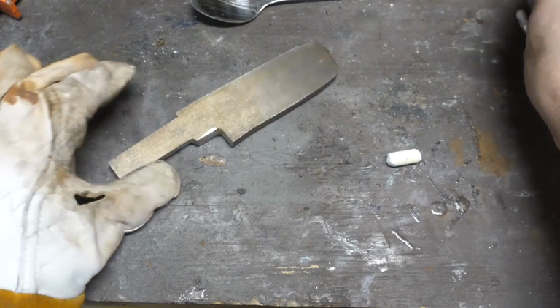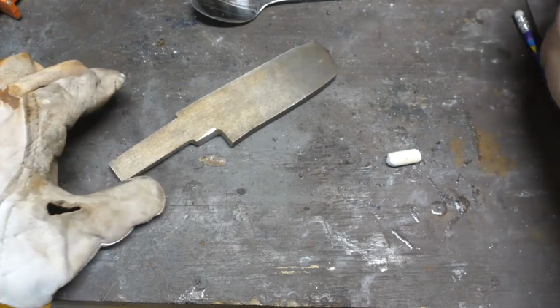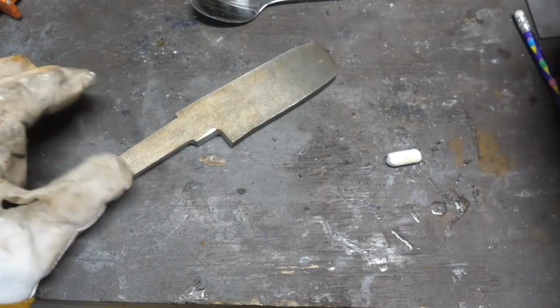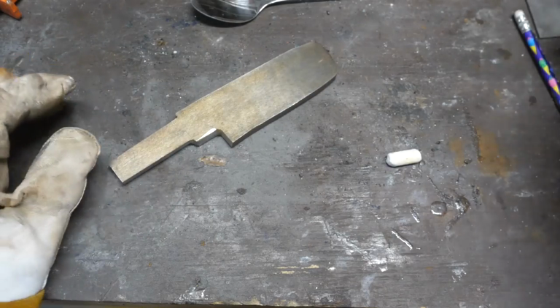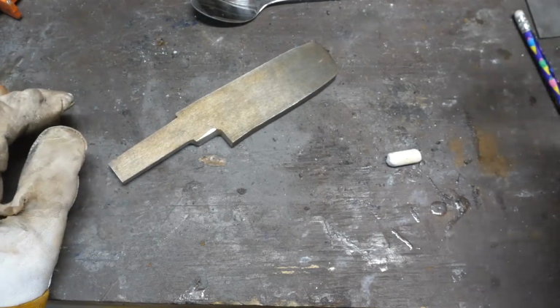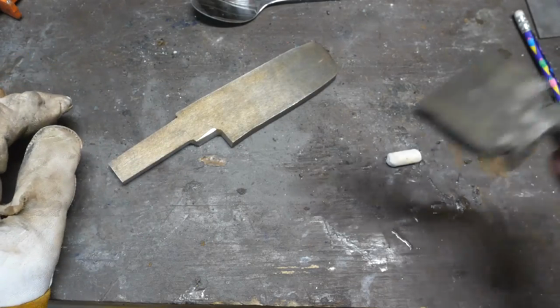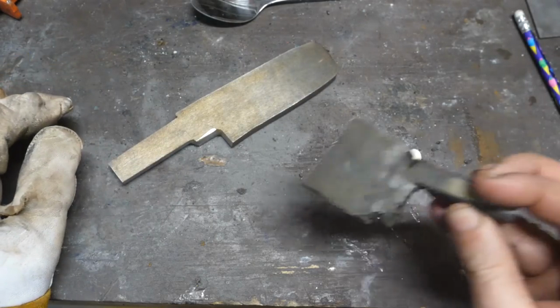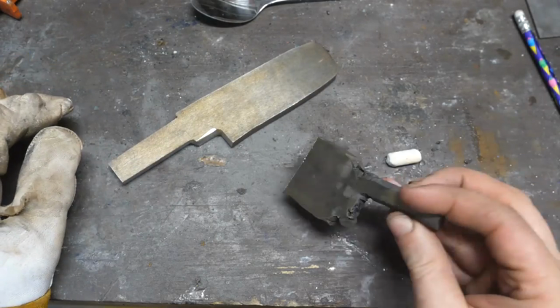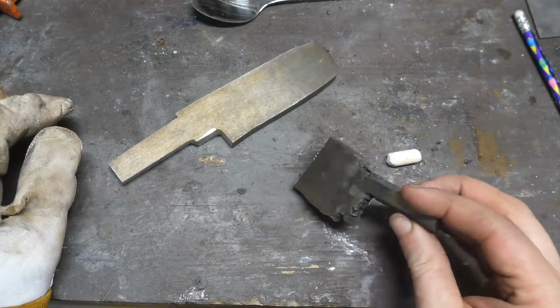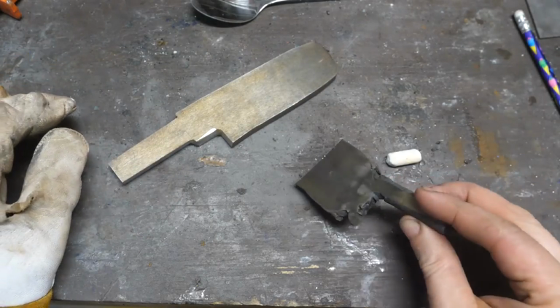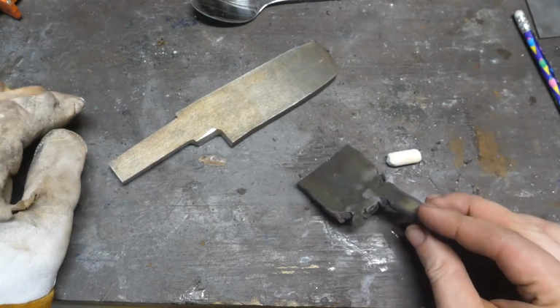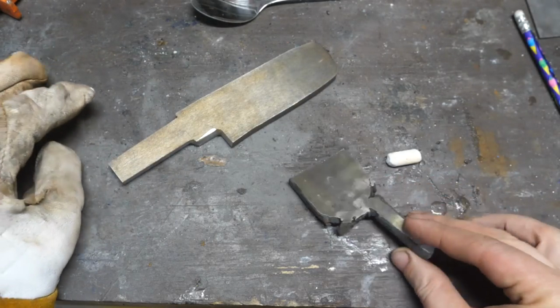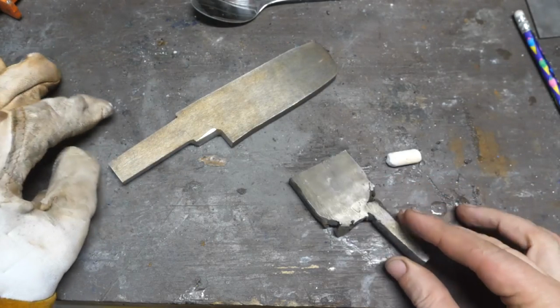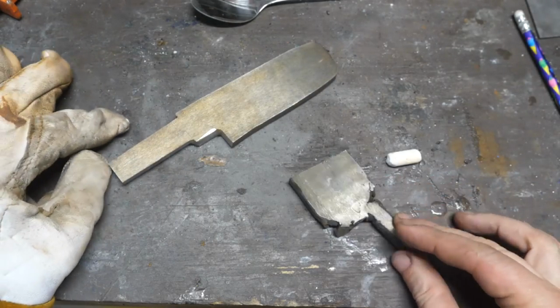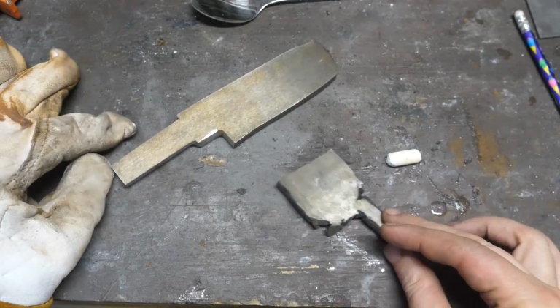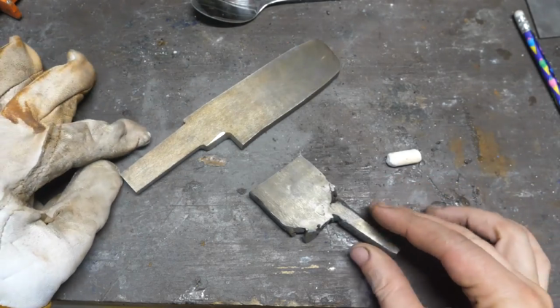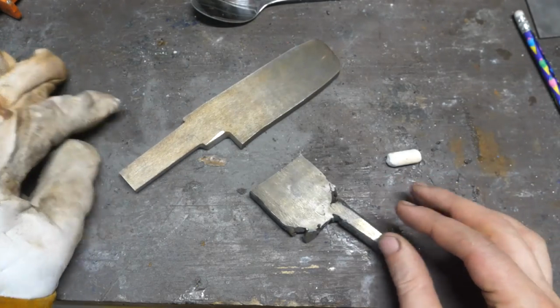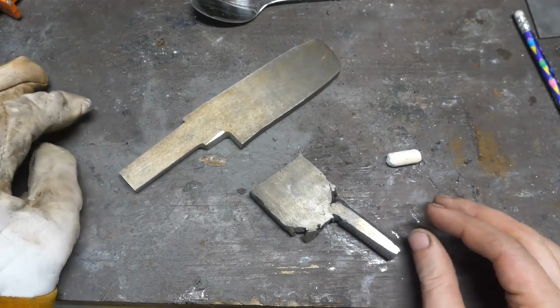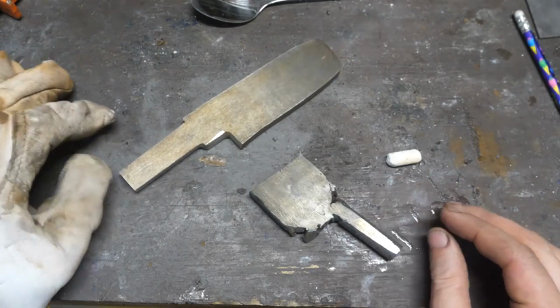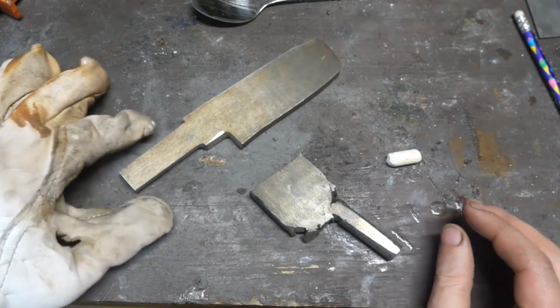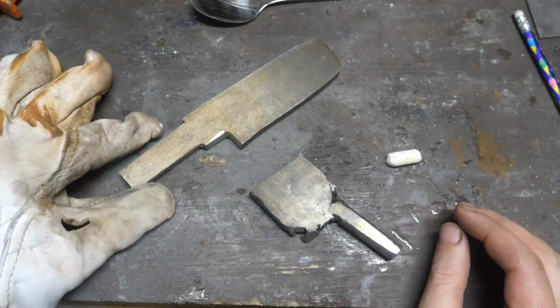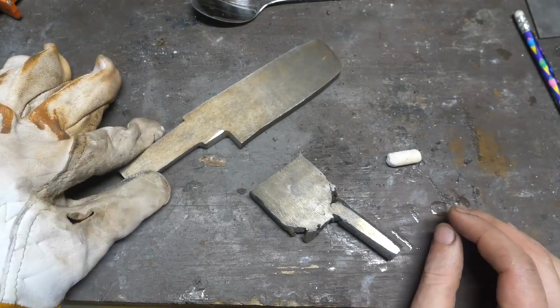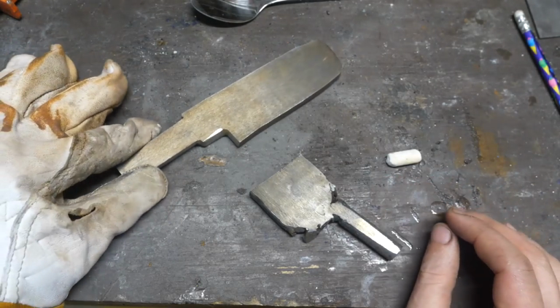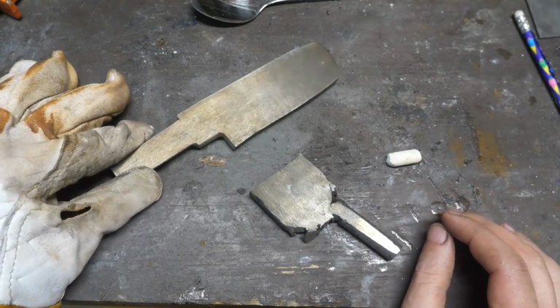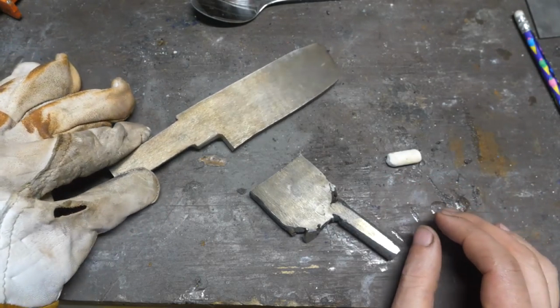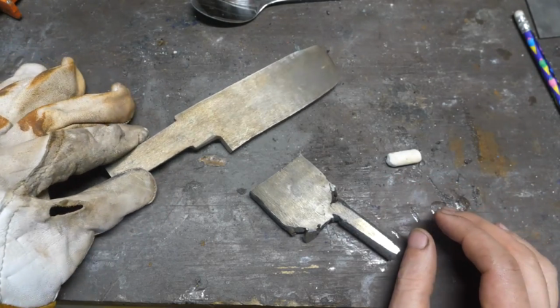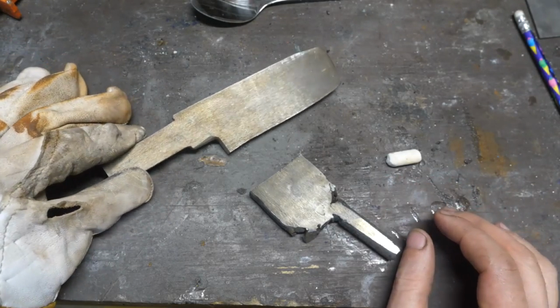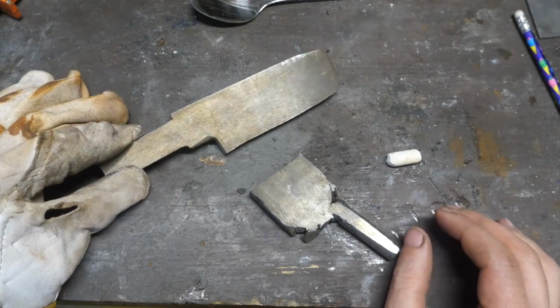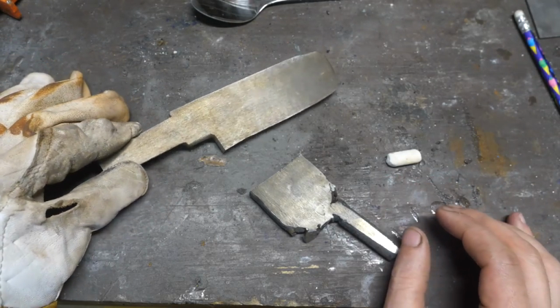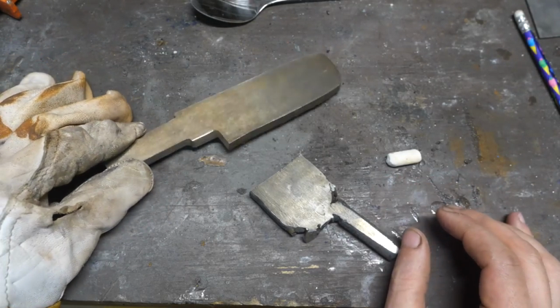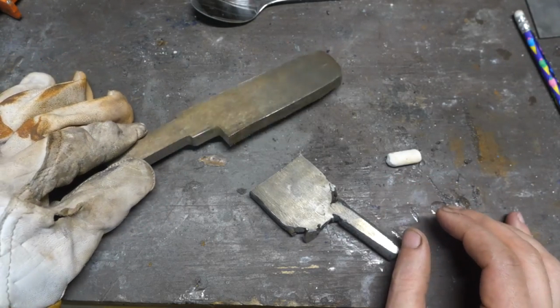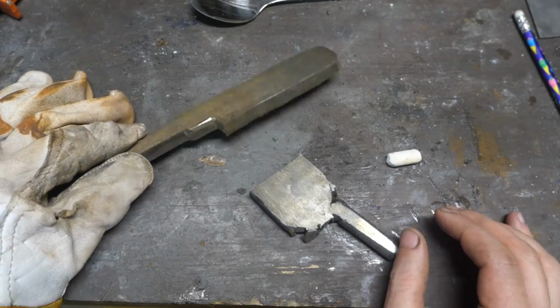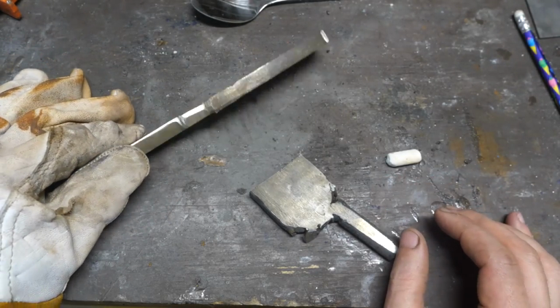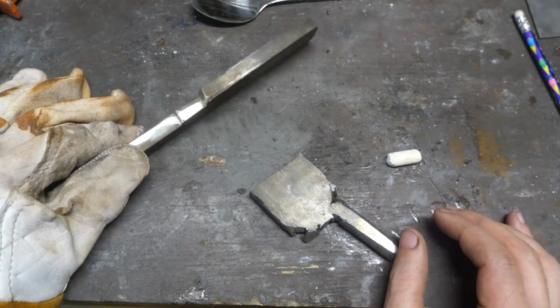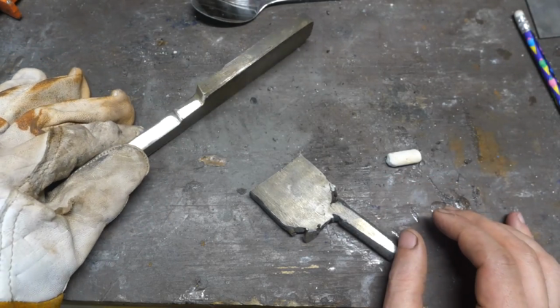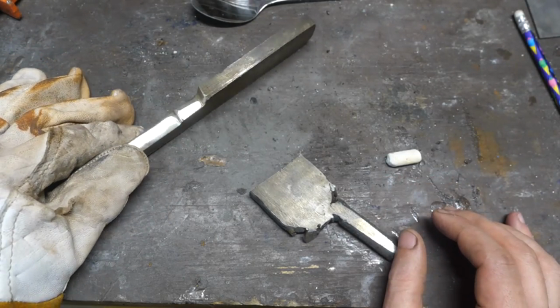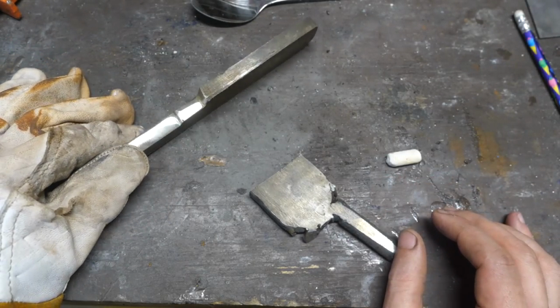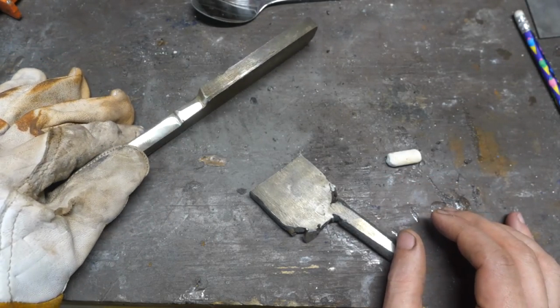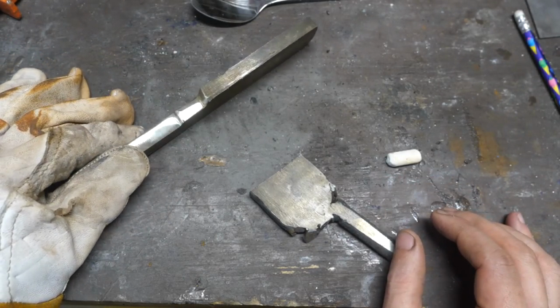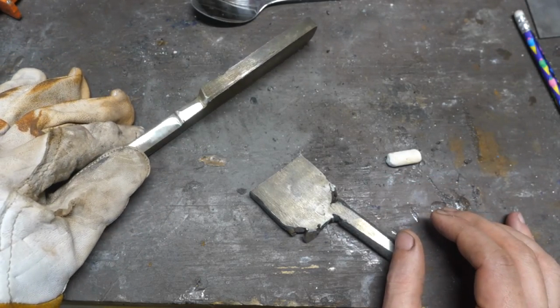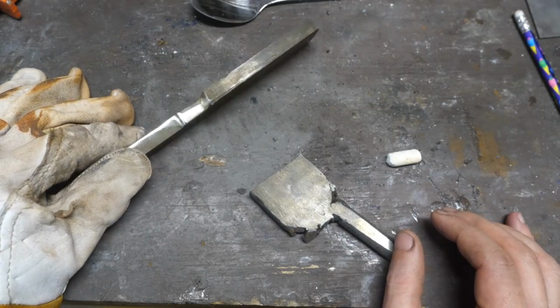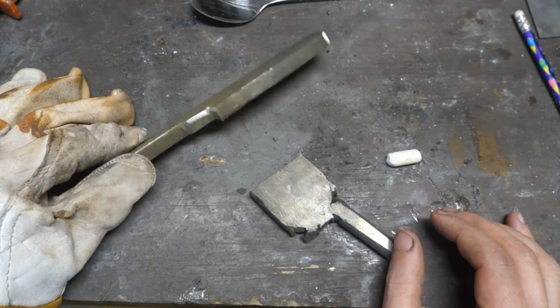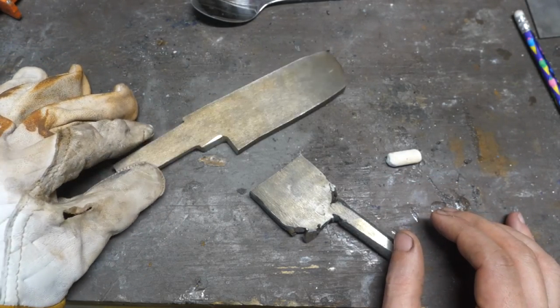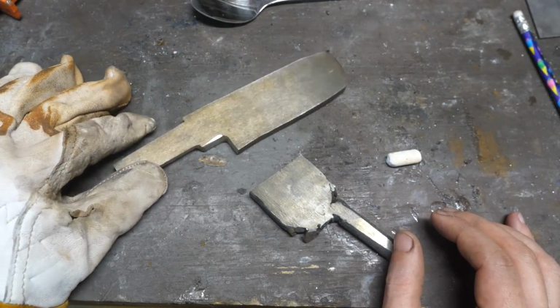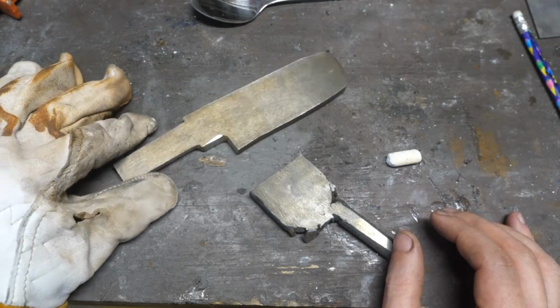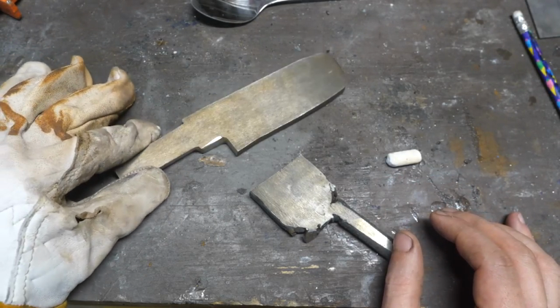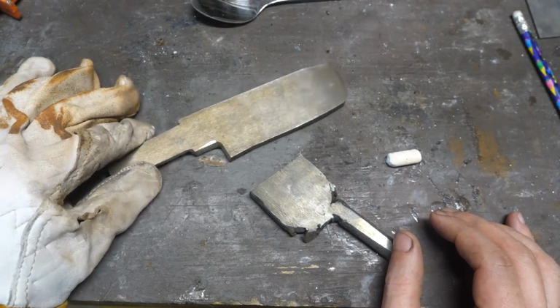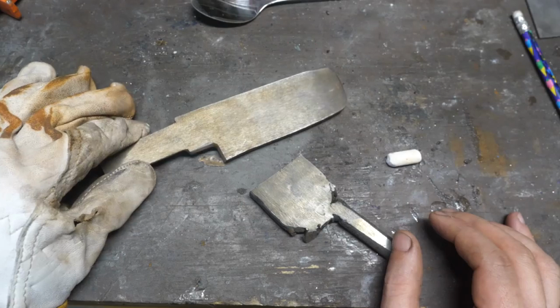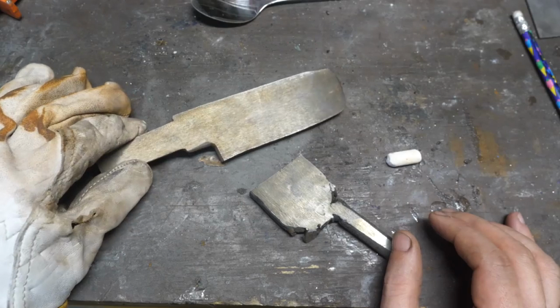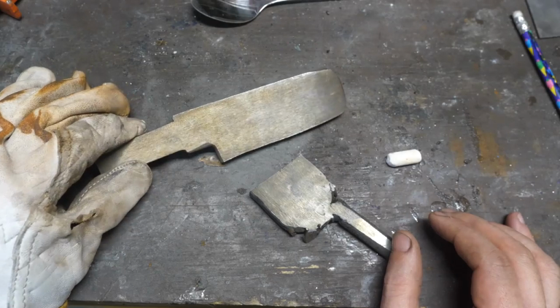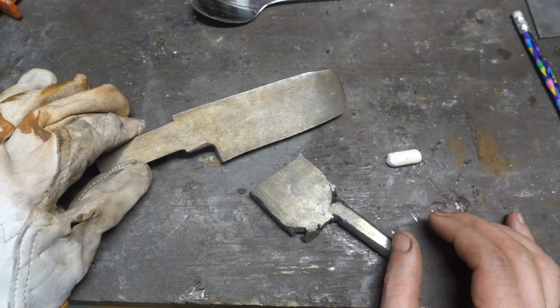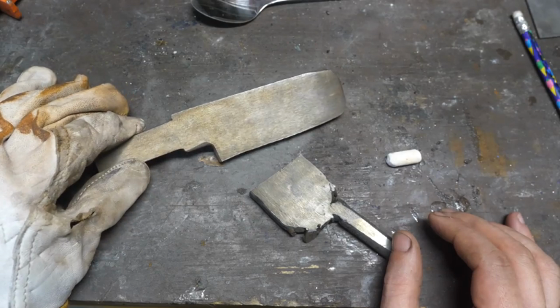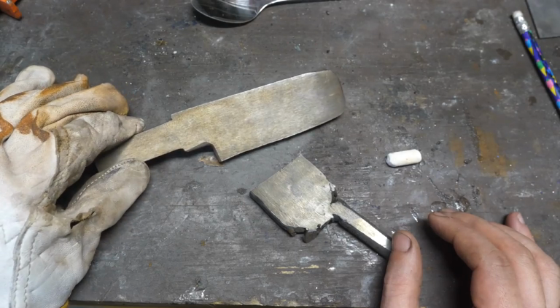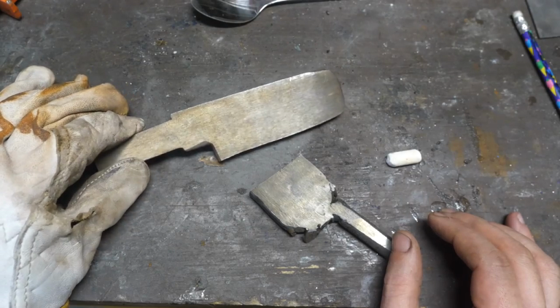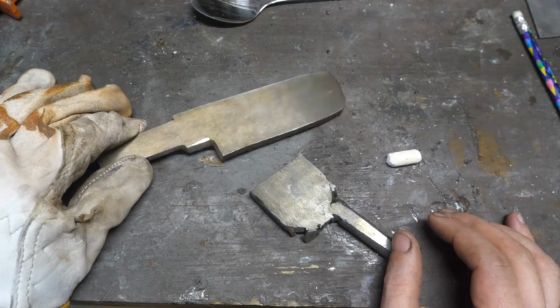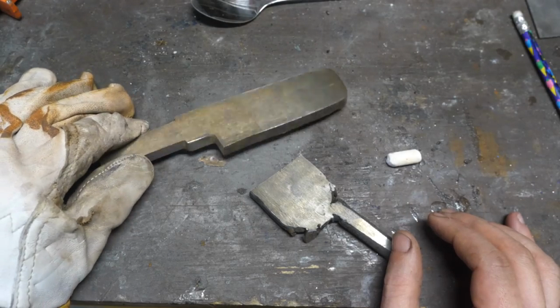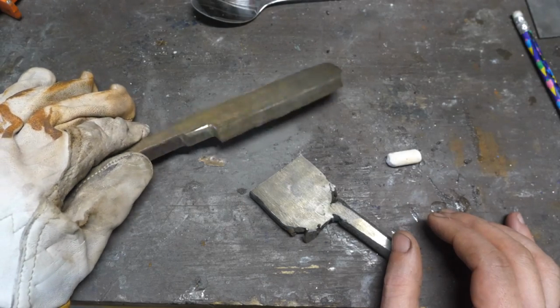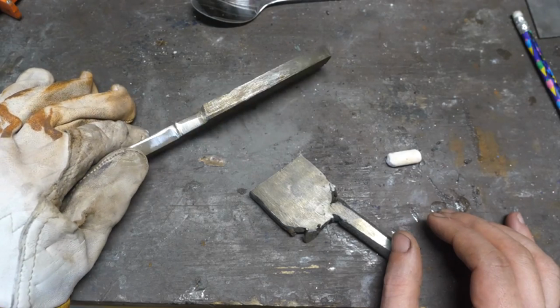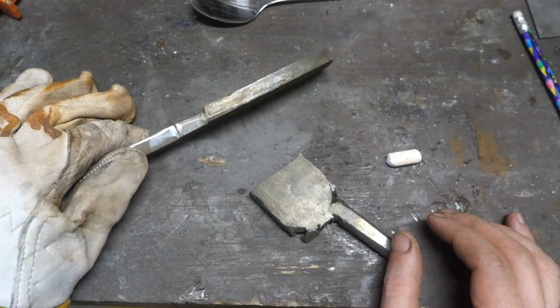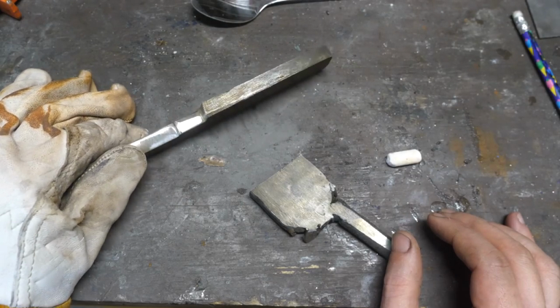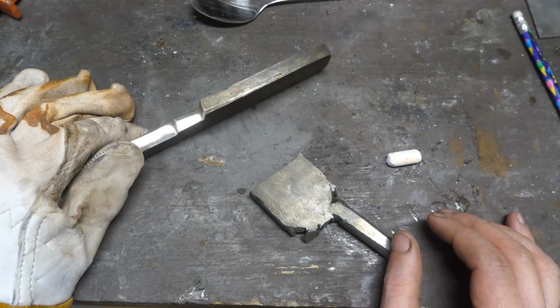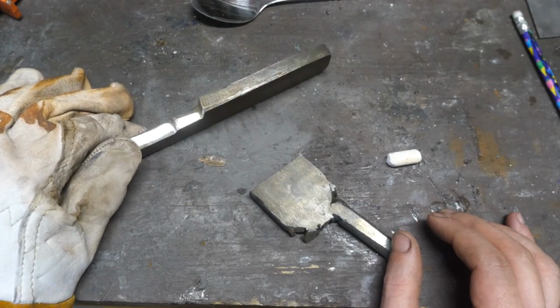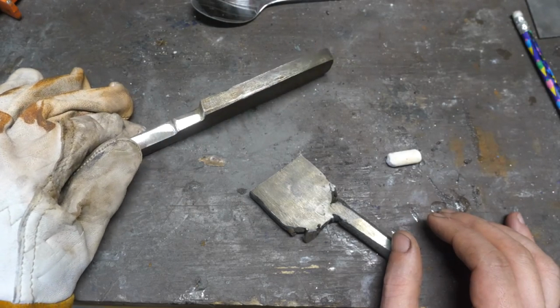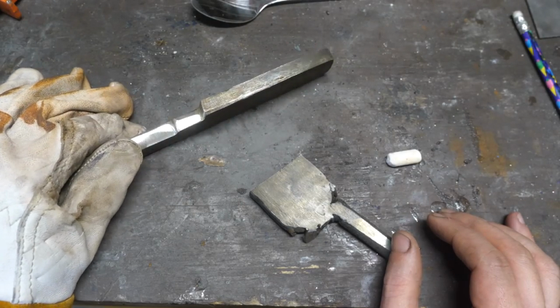We're going to salvage a cool knife out of this, so don't worry. I'm going to show you an effort at a second knife as well, so stay tuned. There is a good idea here — I can do this.